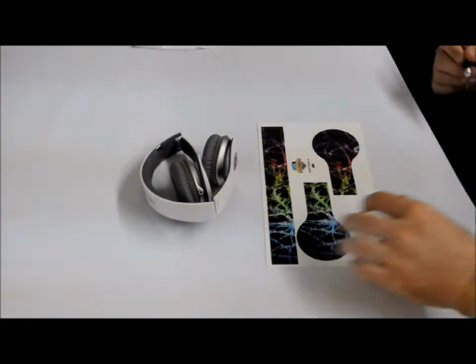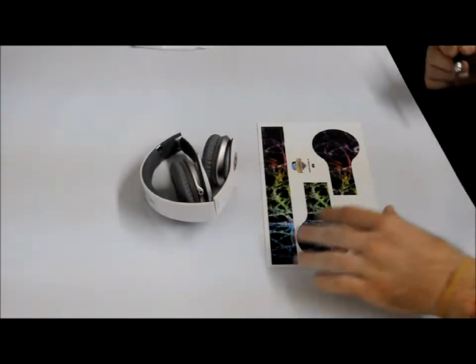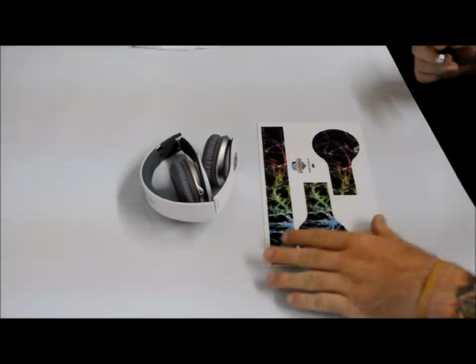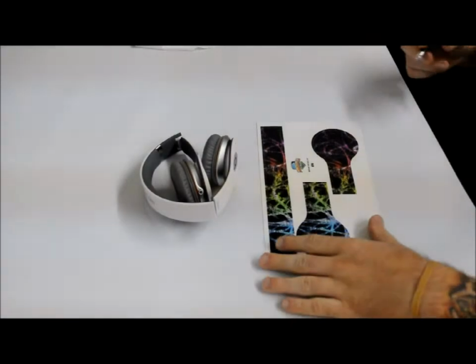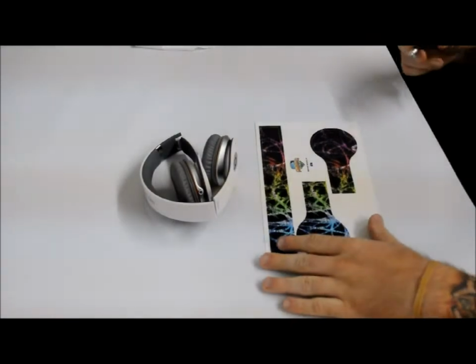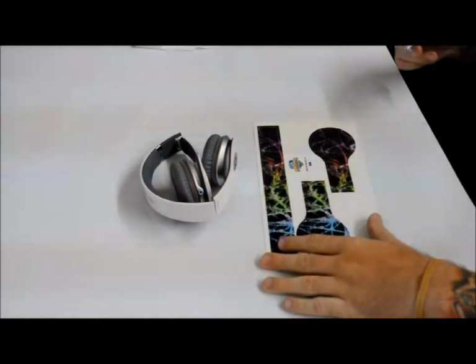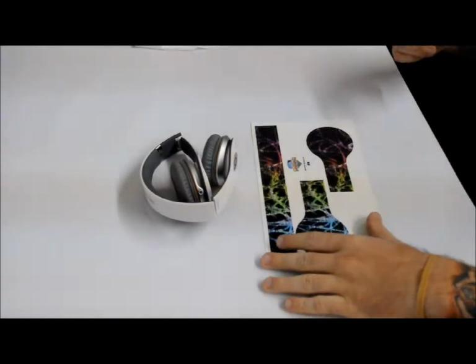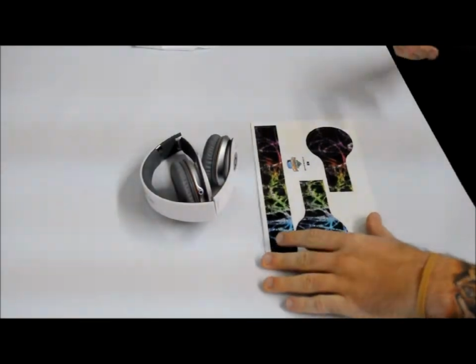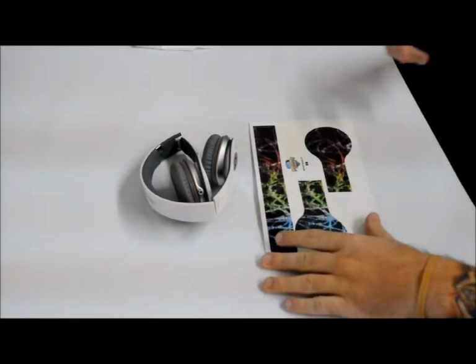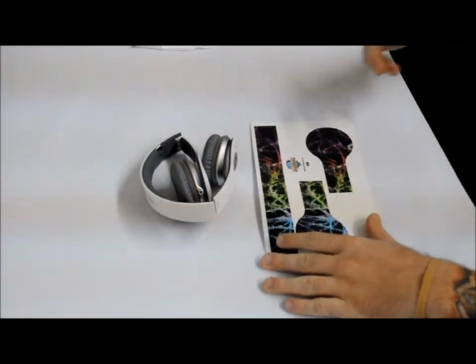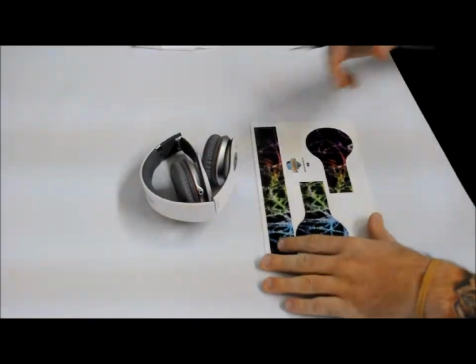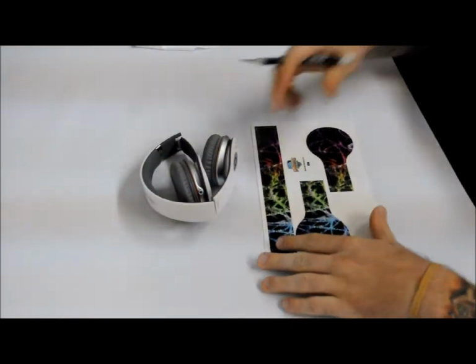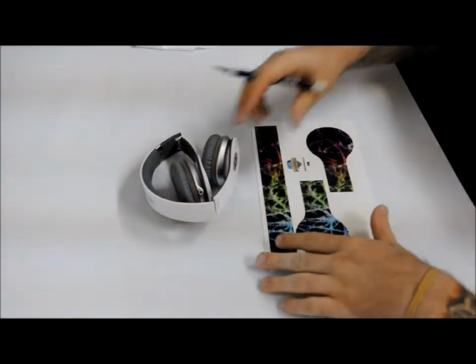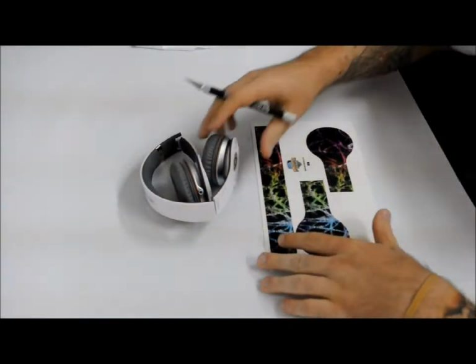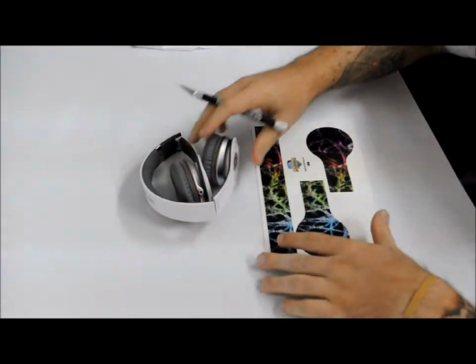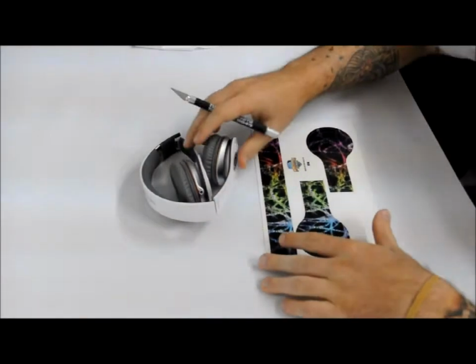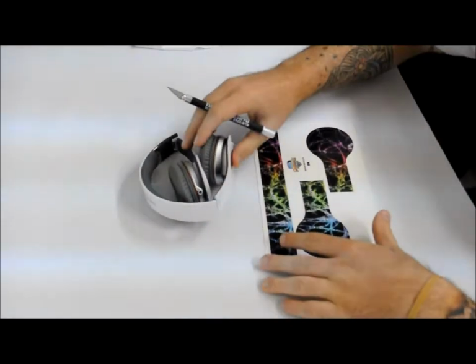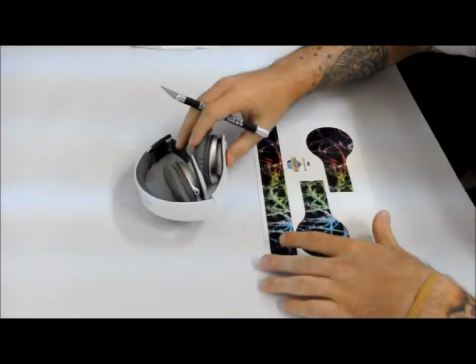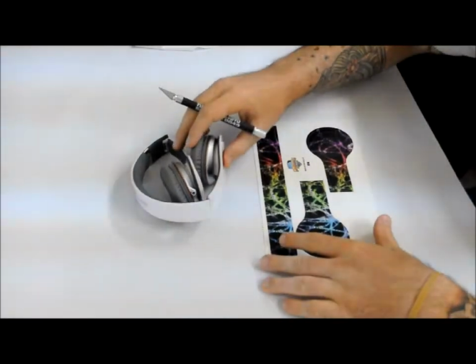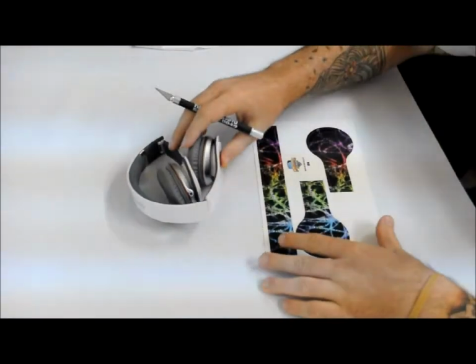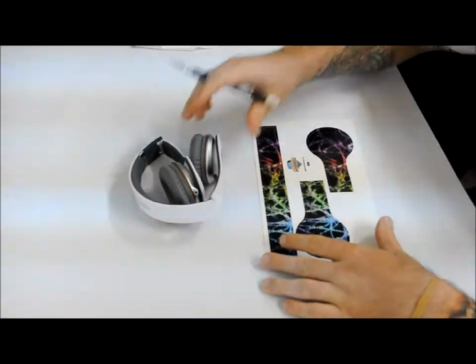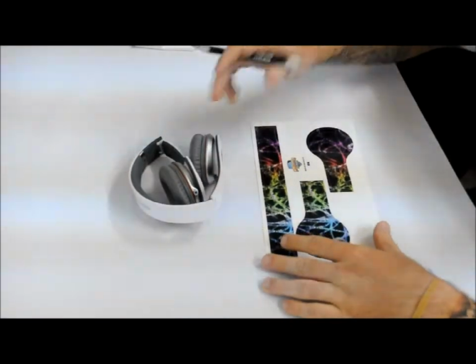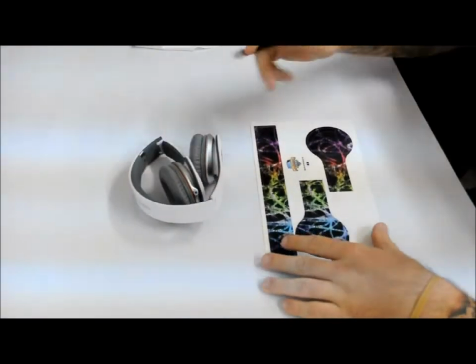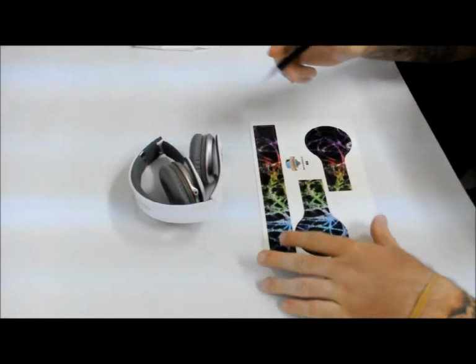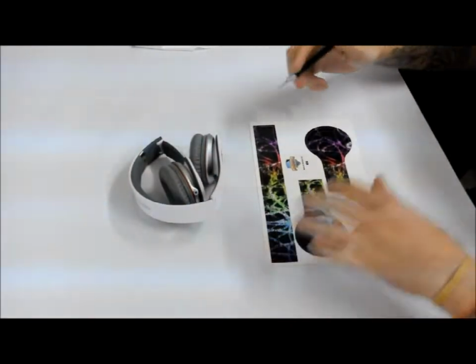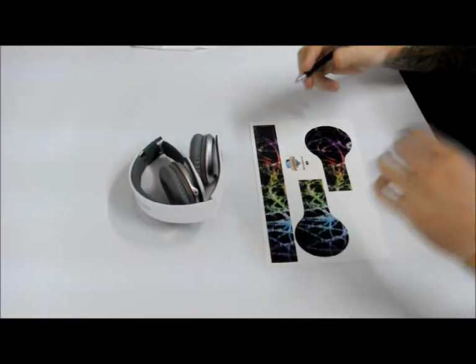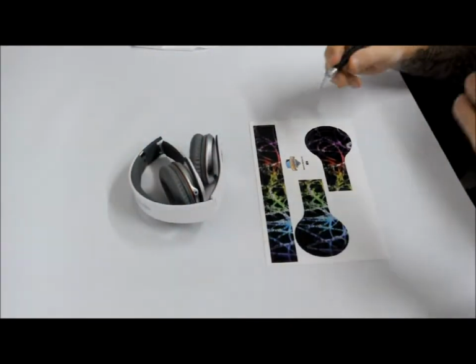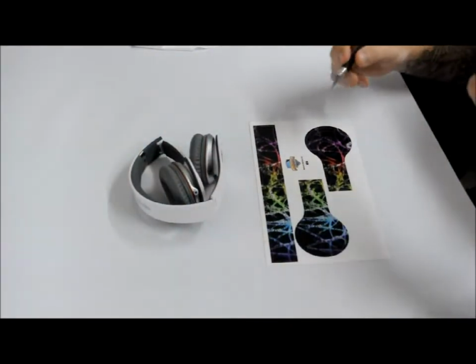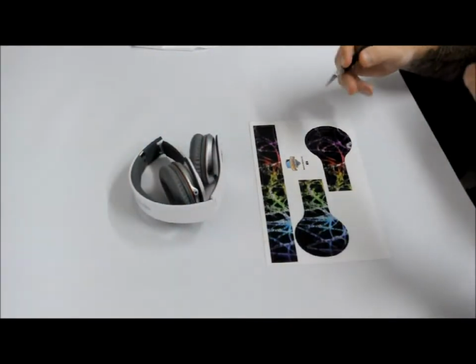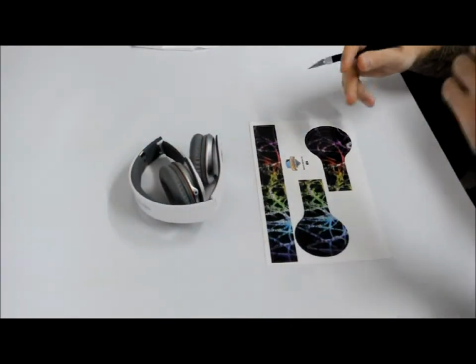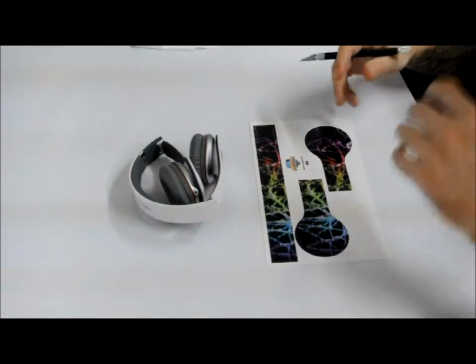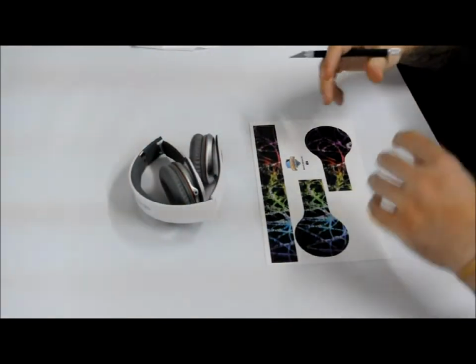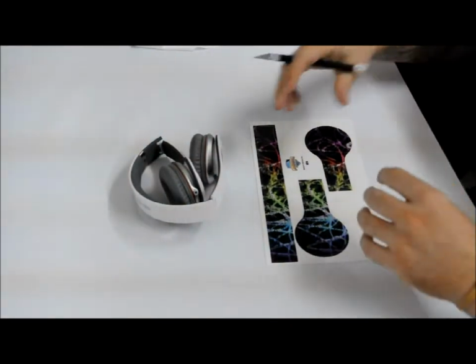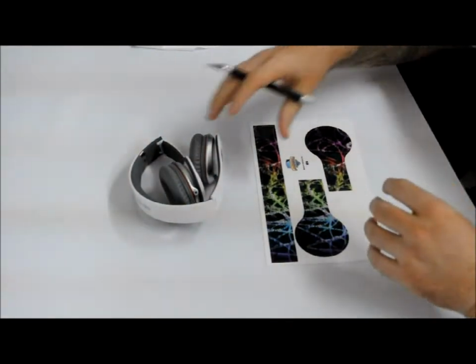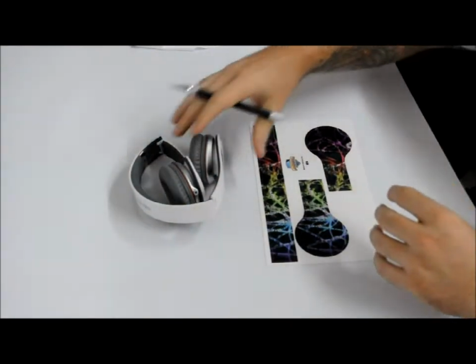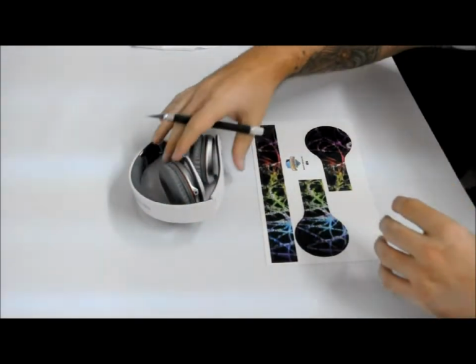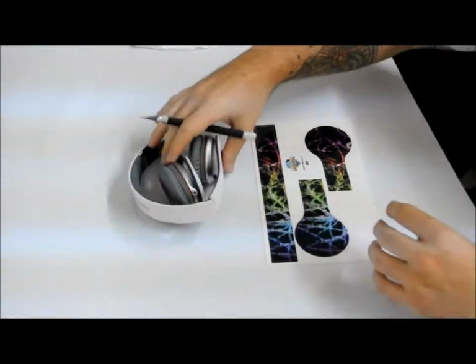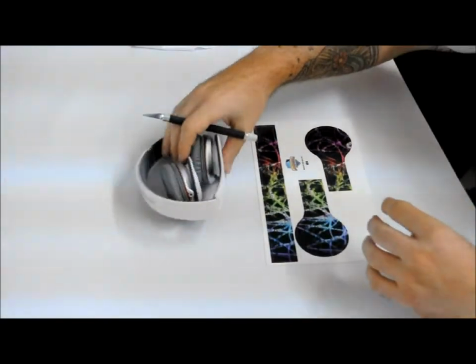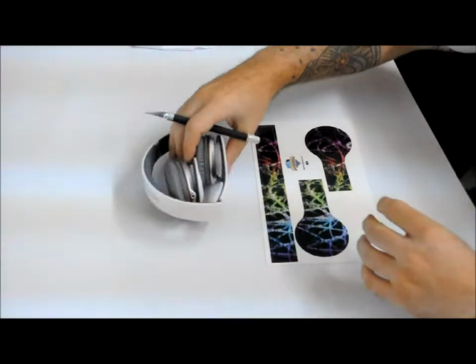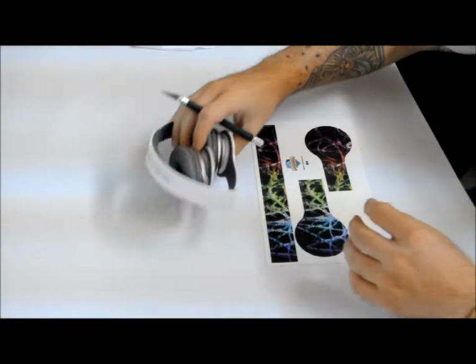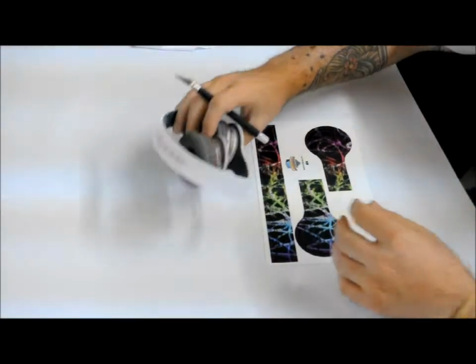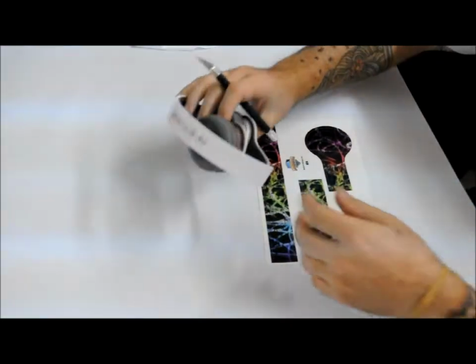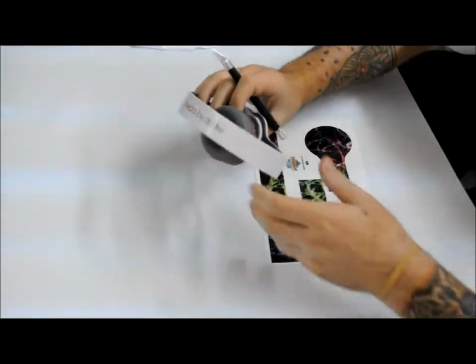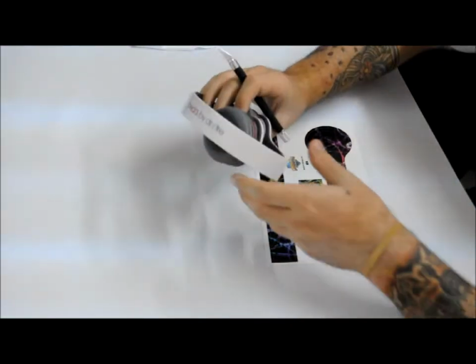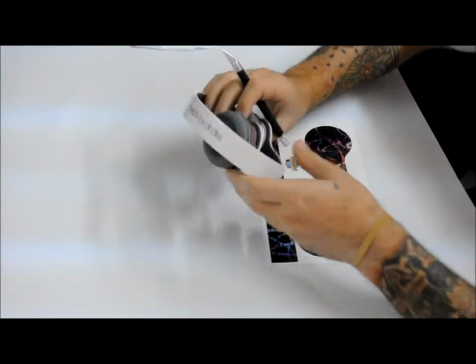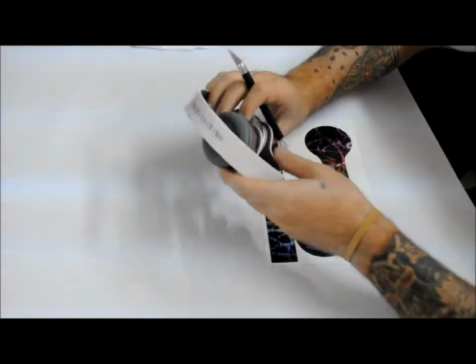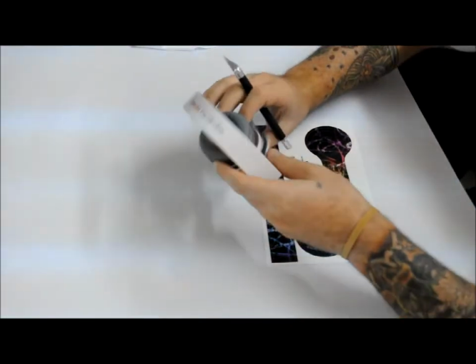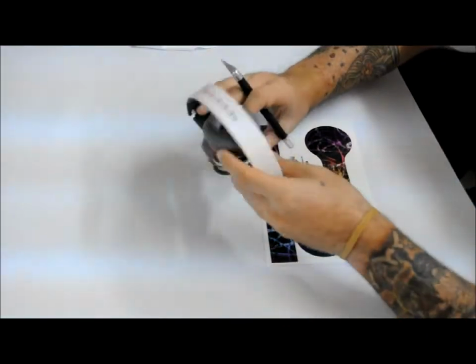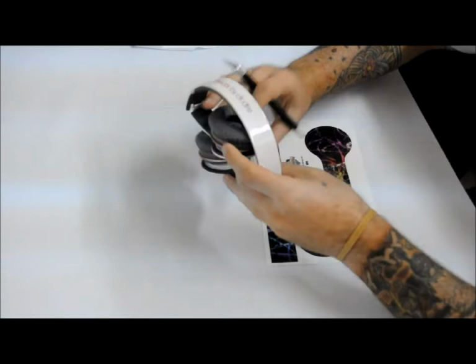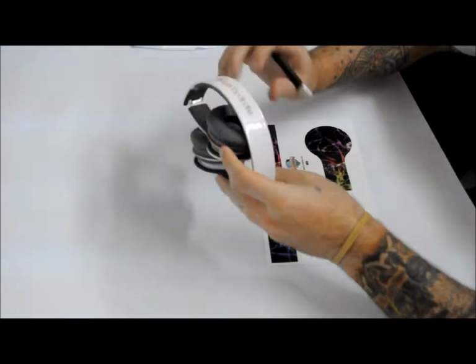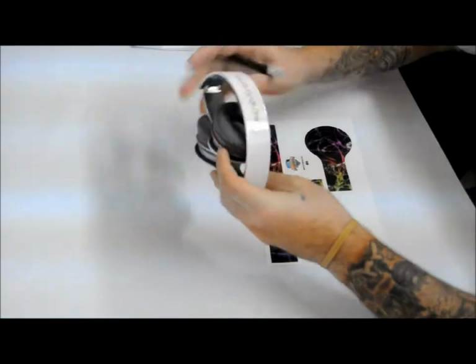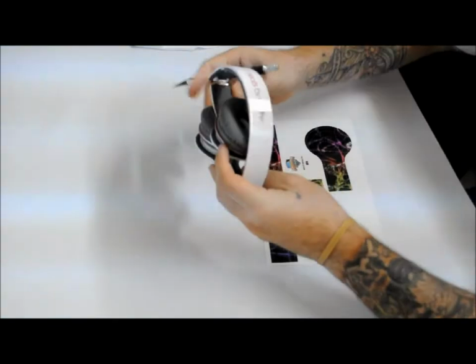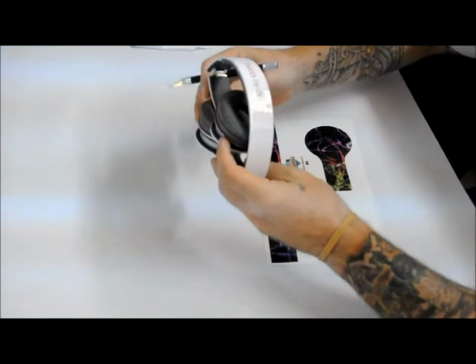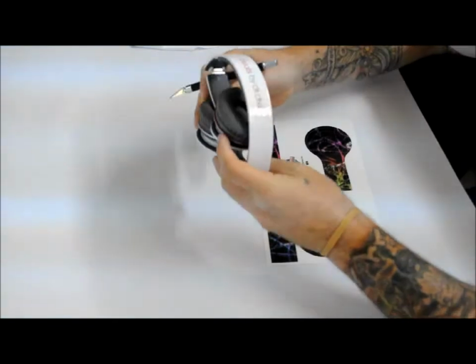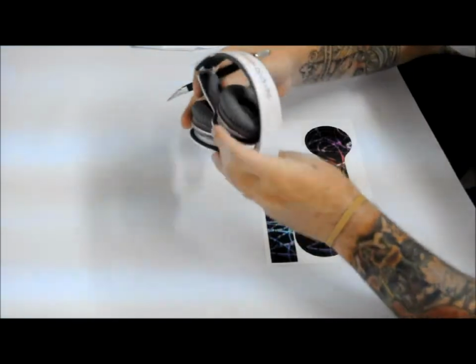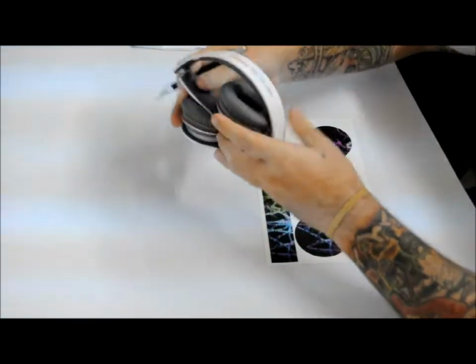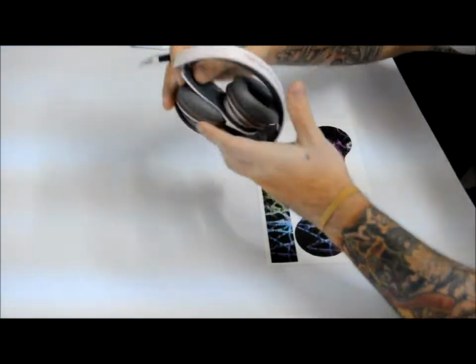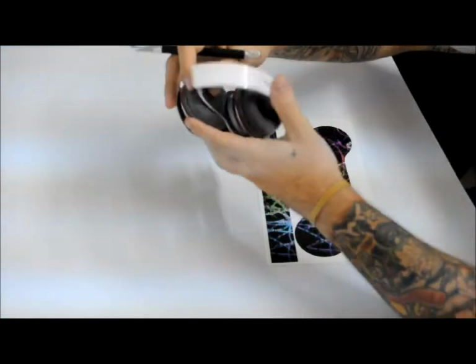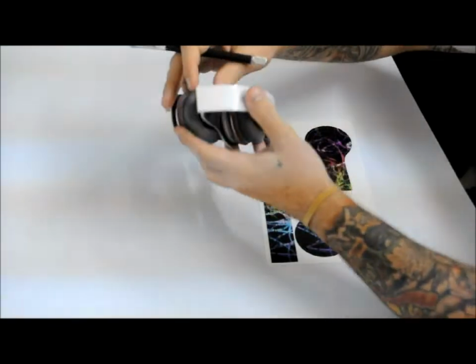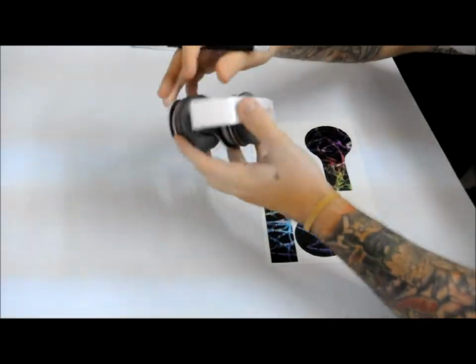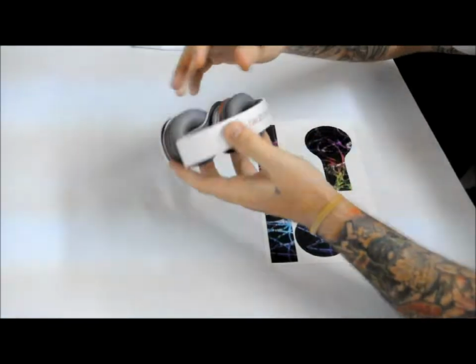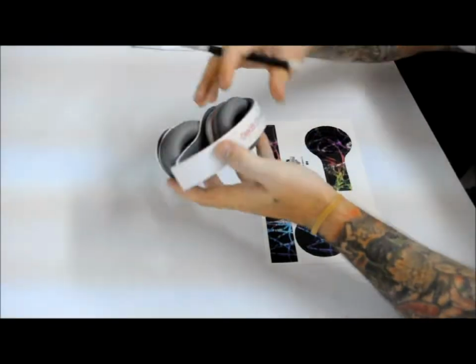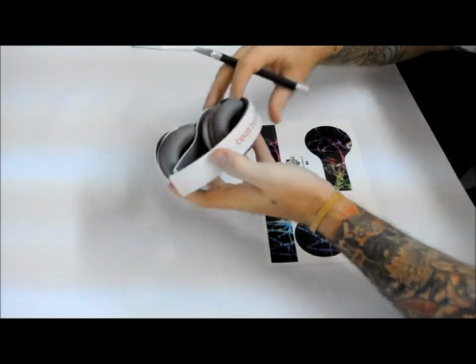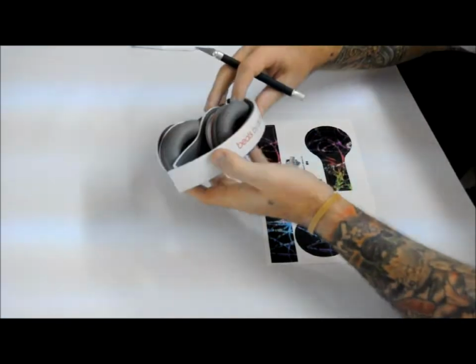All right guys, today I'm going to be showing you how to skin the Beats headphones. I have the Solo HD here.